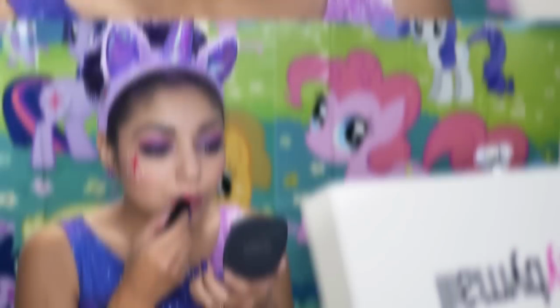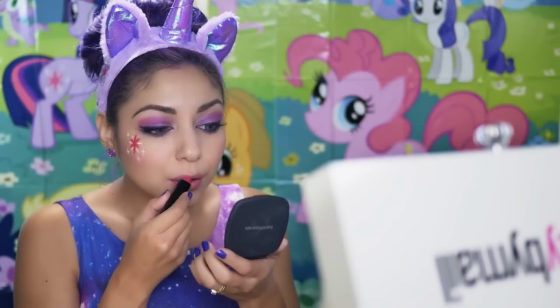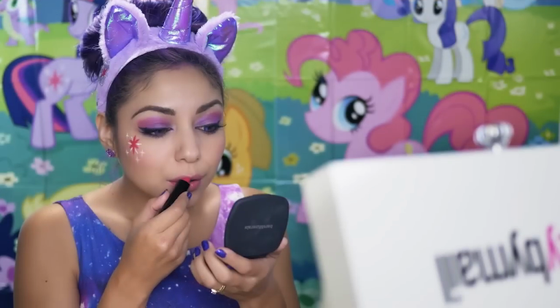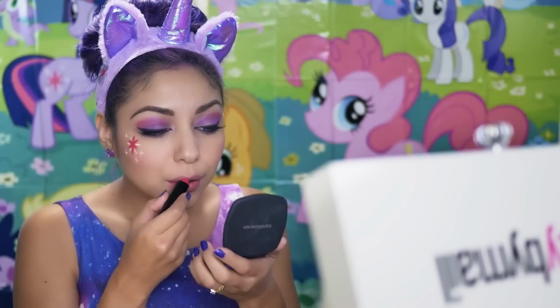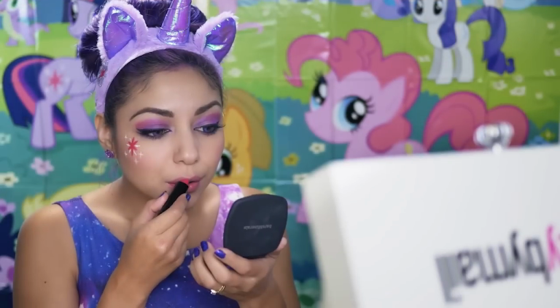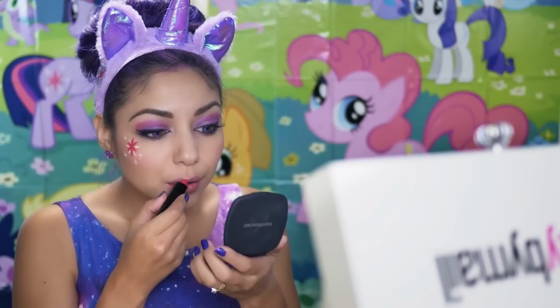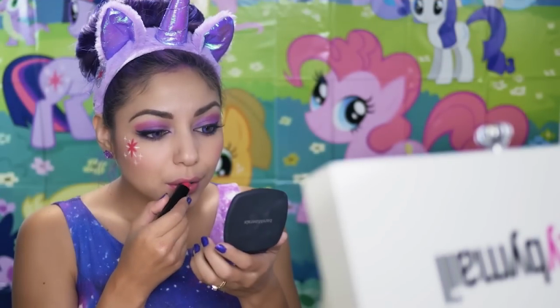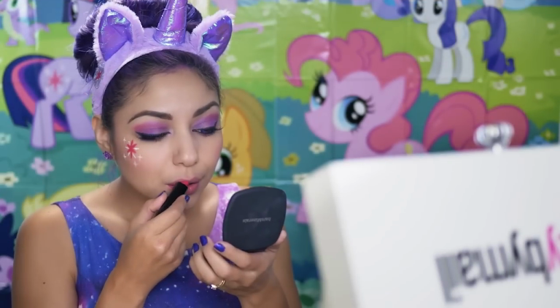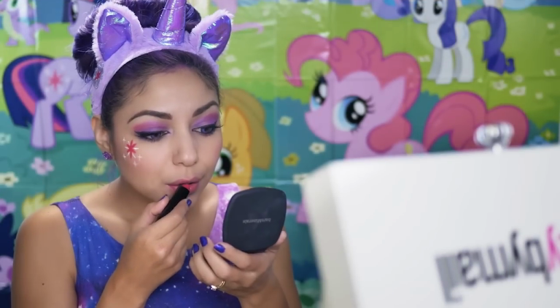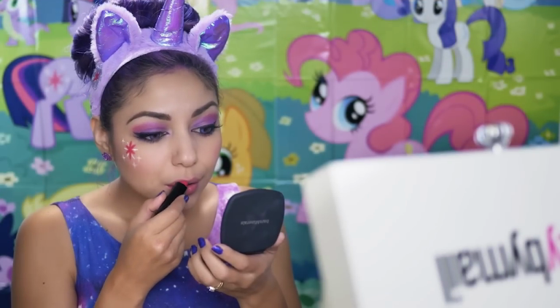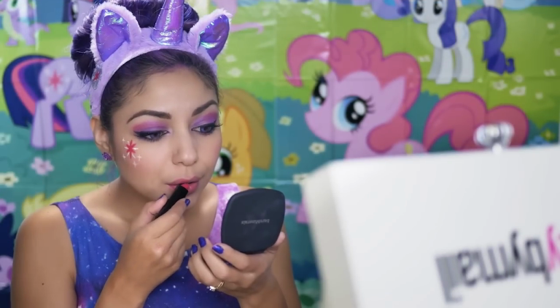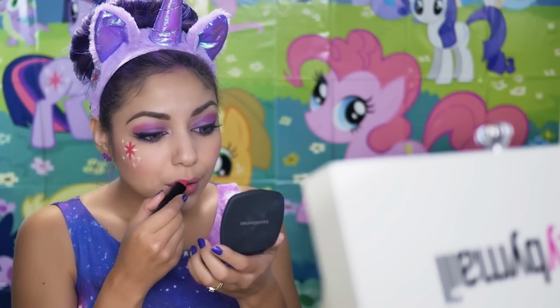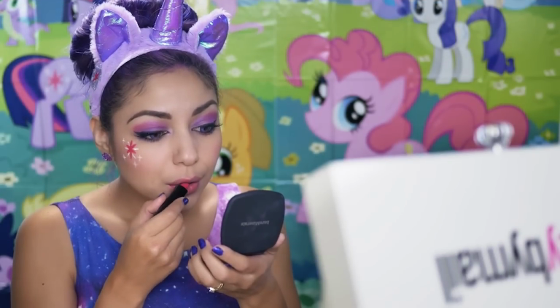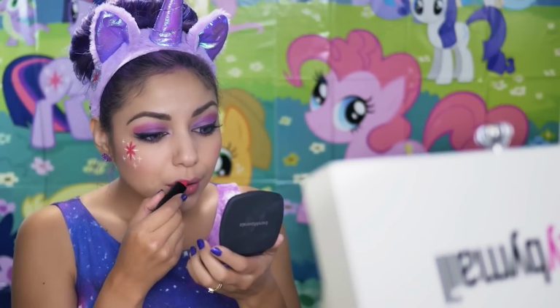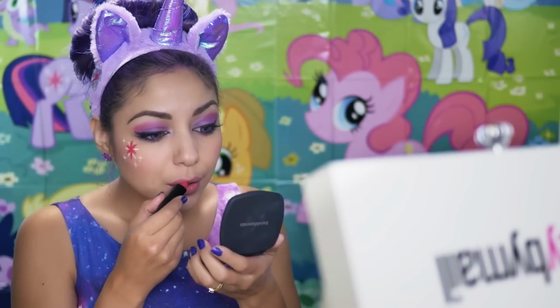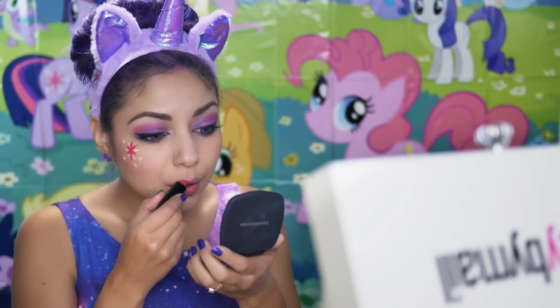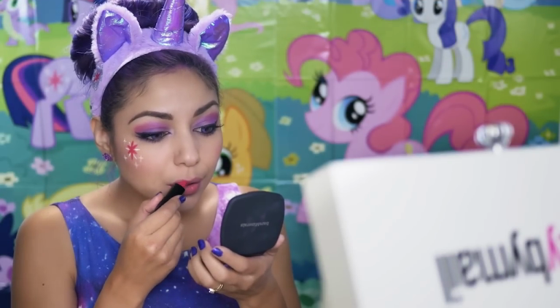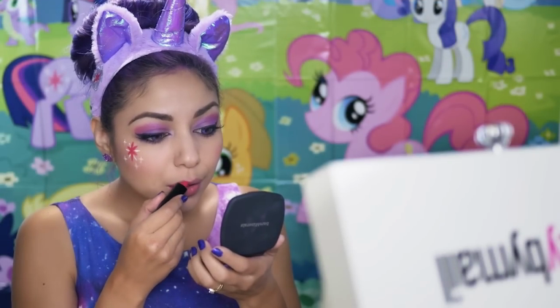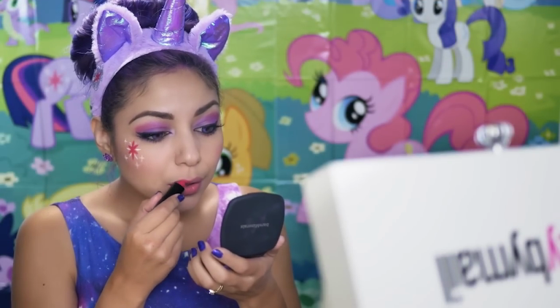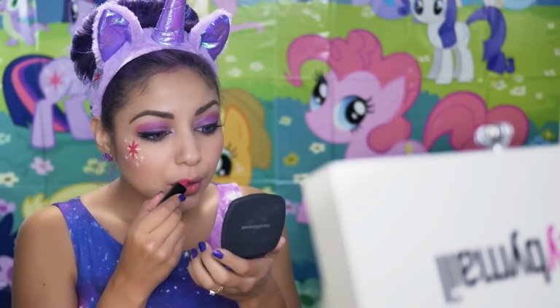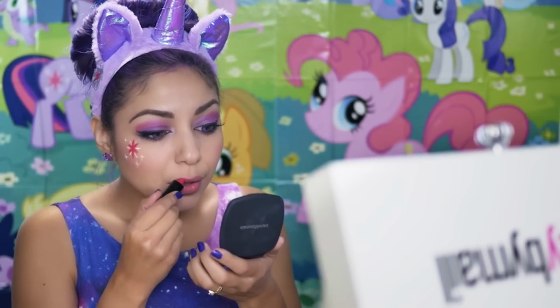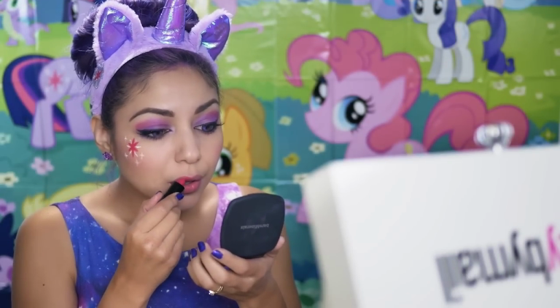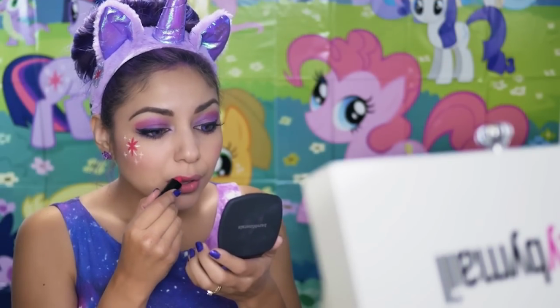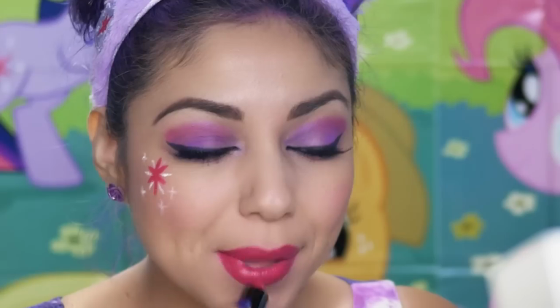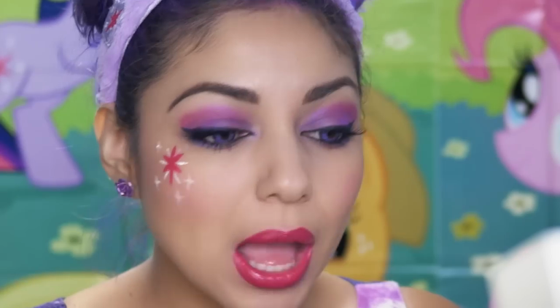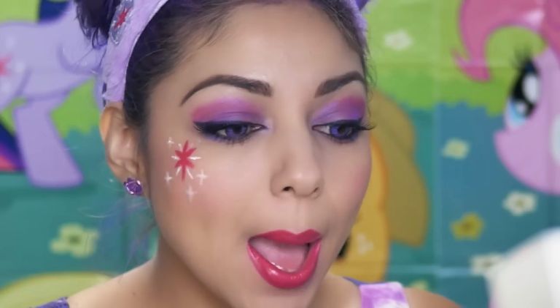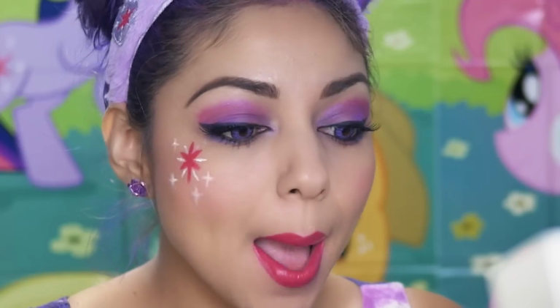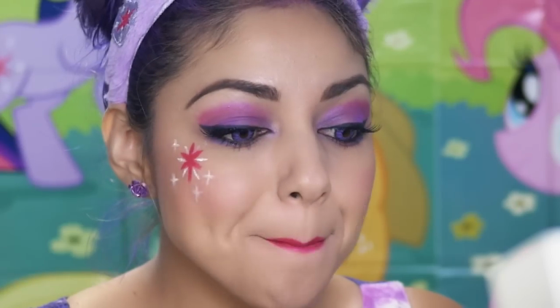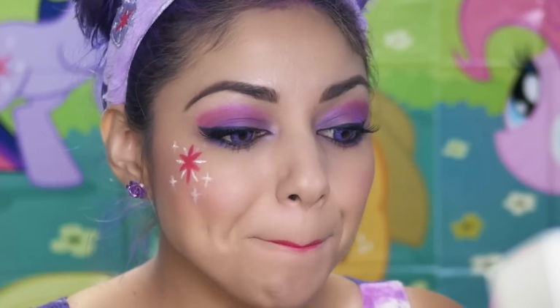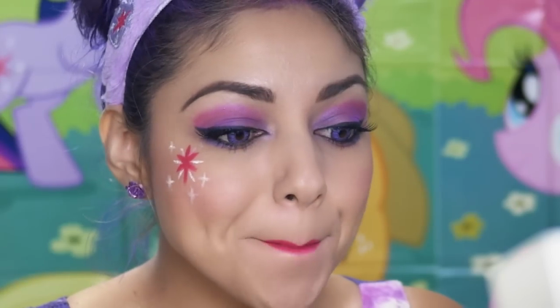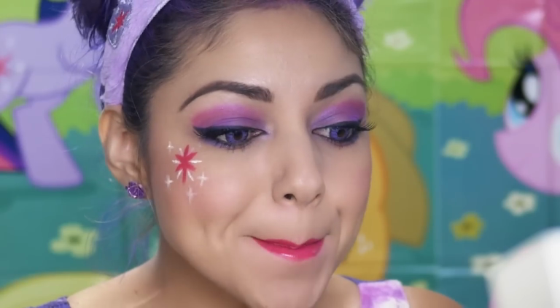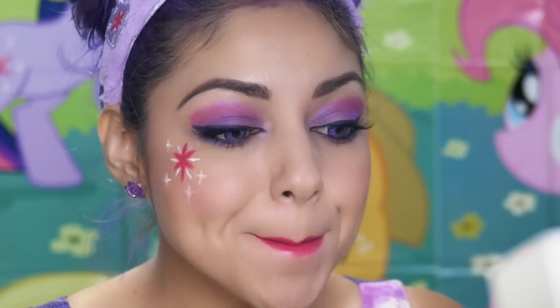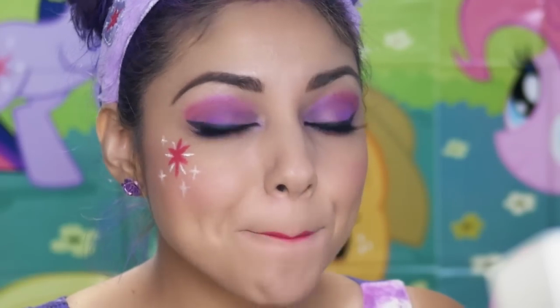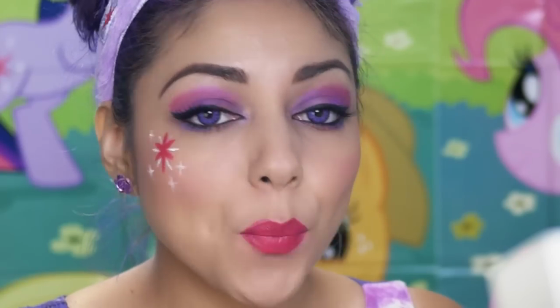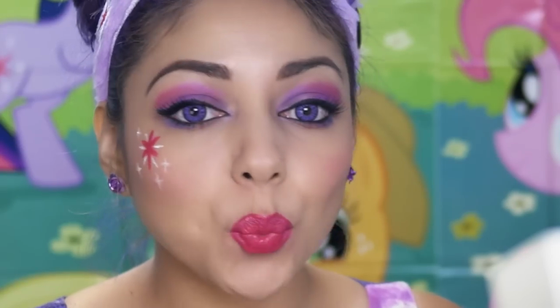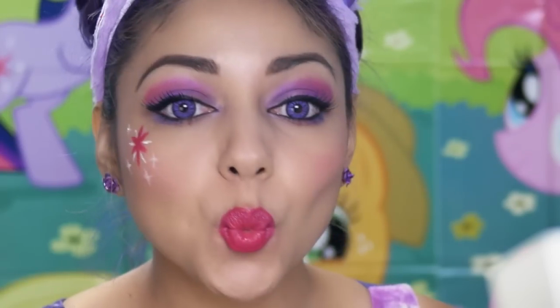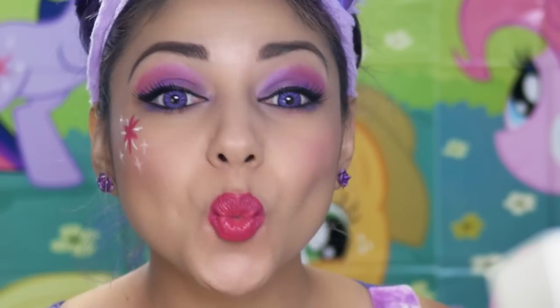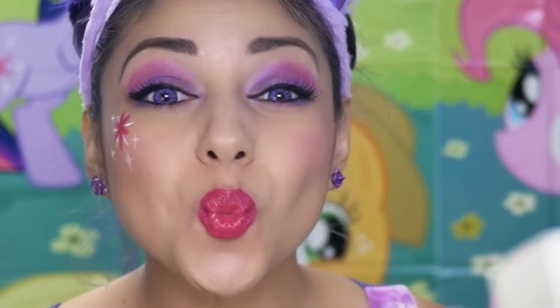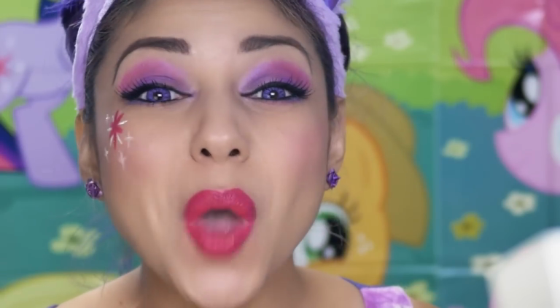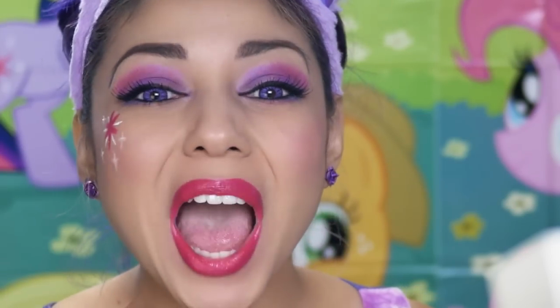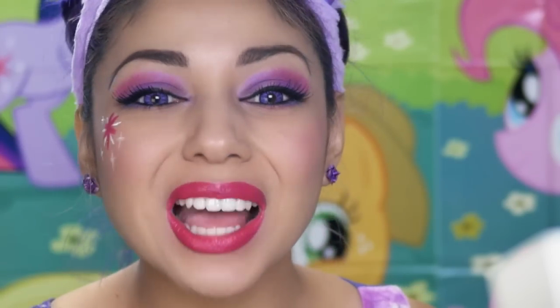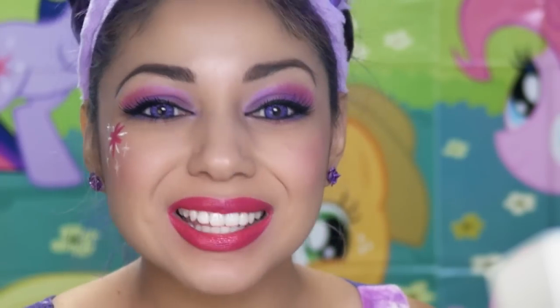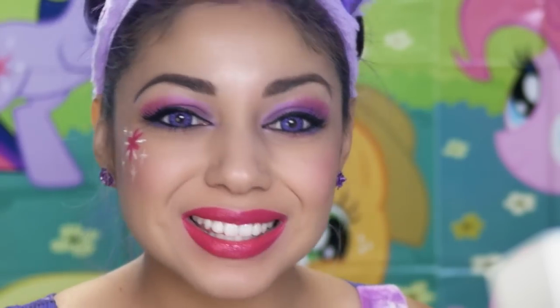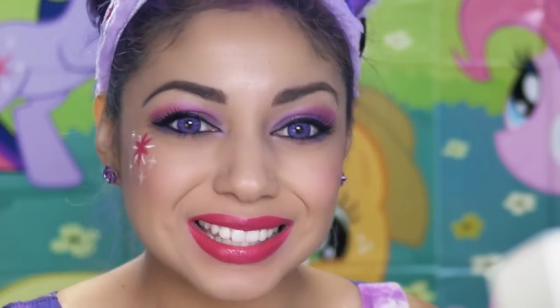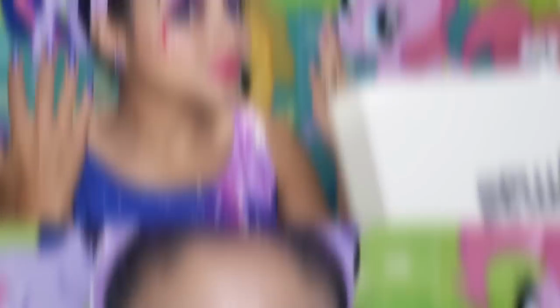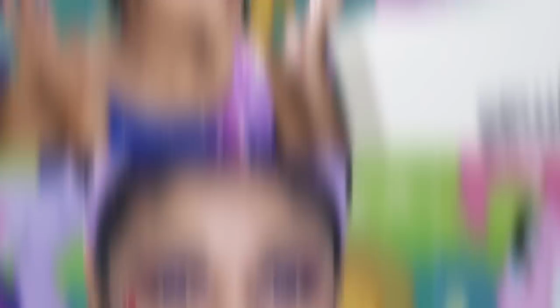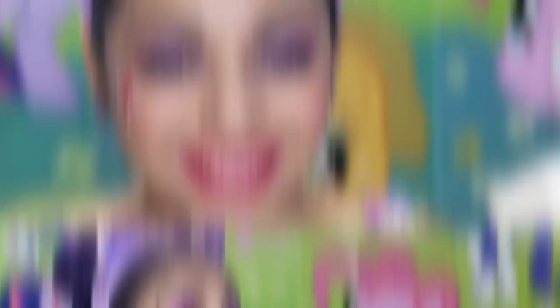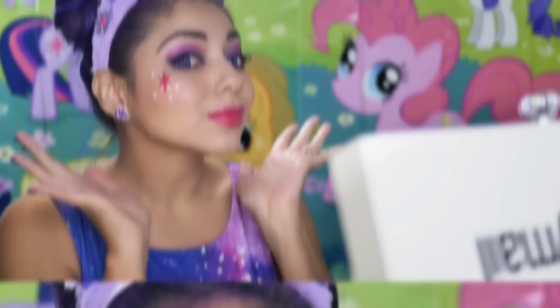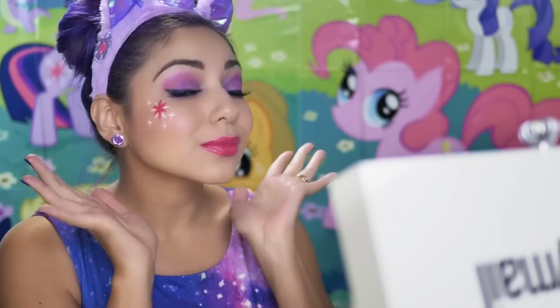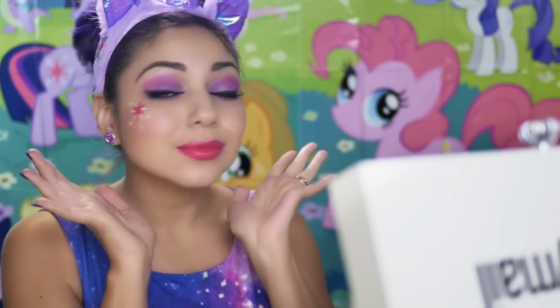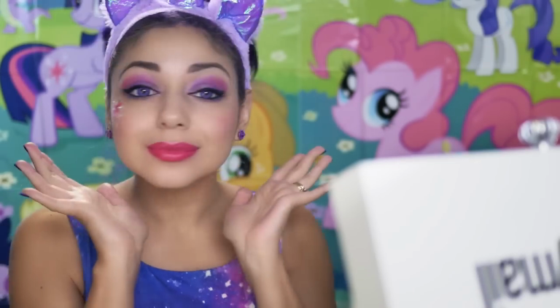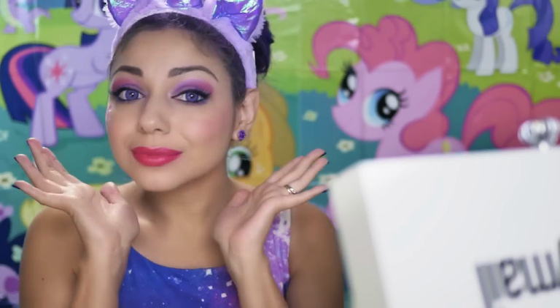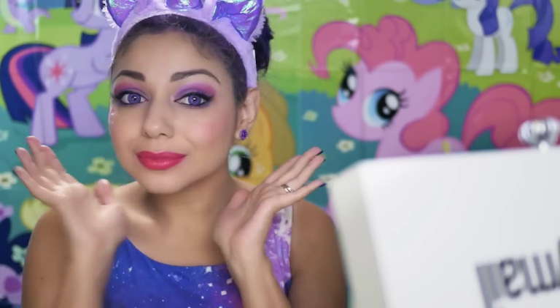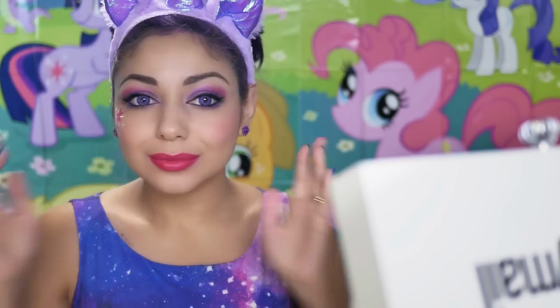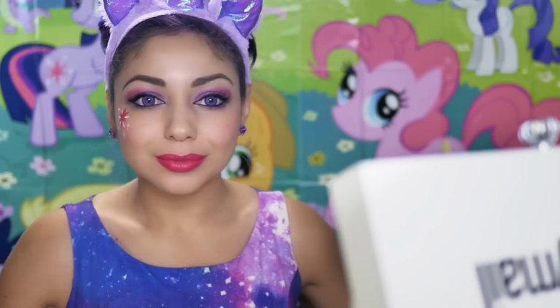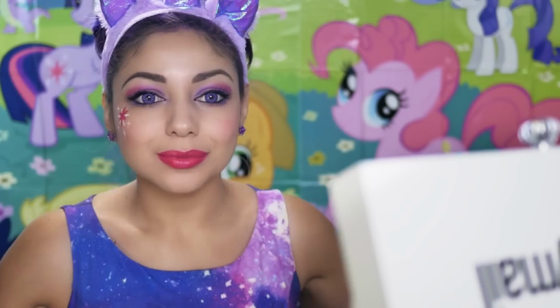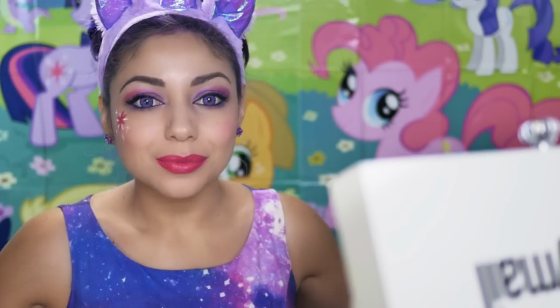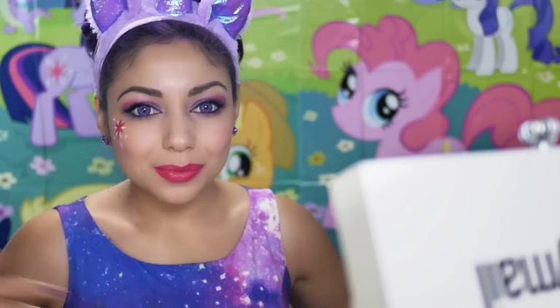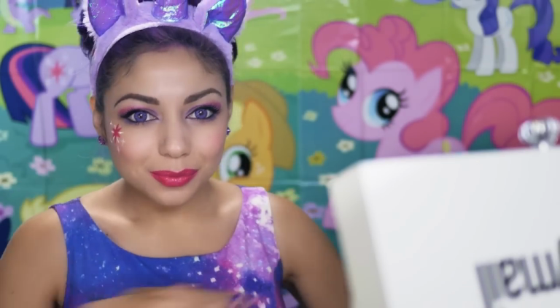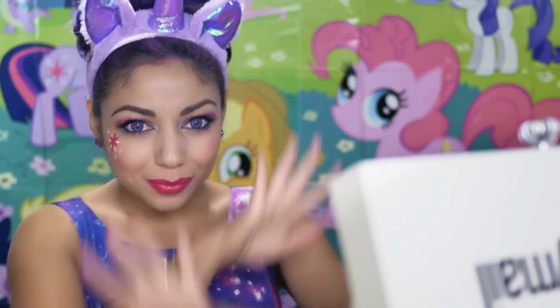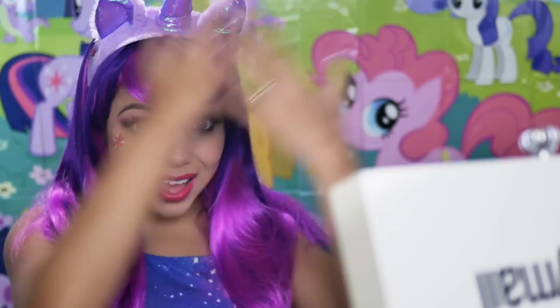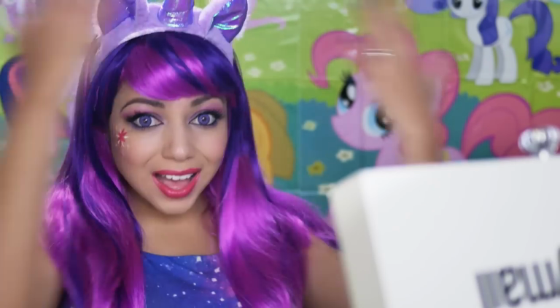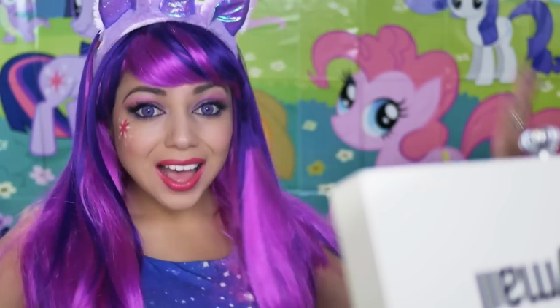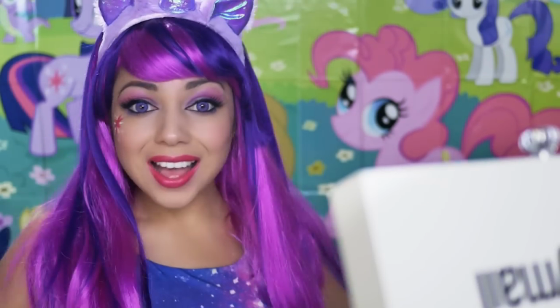Taking that same pink lipstick in Risk It All, I'm going to apply it to my lips. Now it's time for some magic to get some Twilight Sparkle hair. Tada!